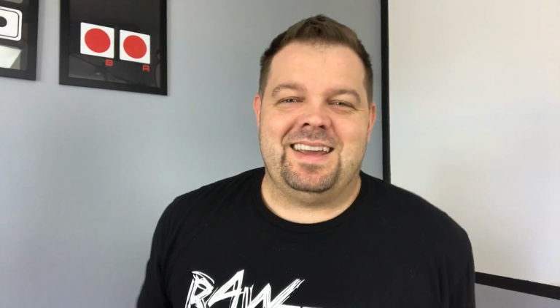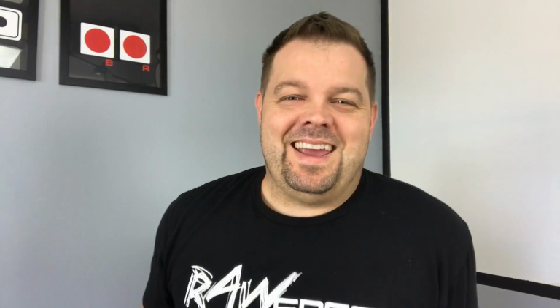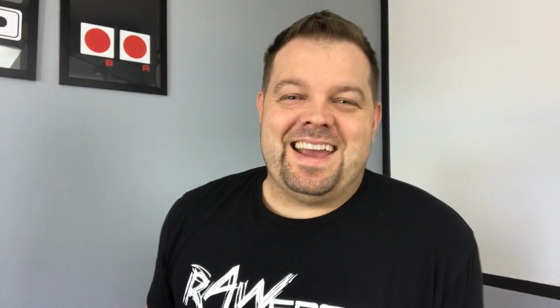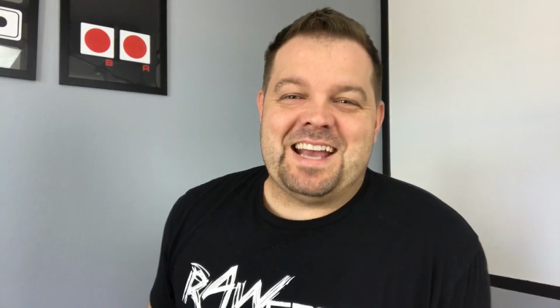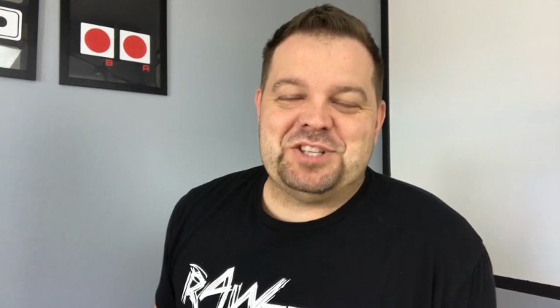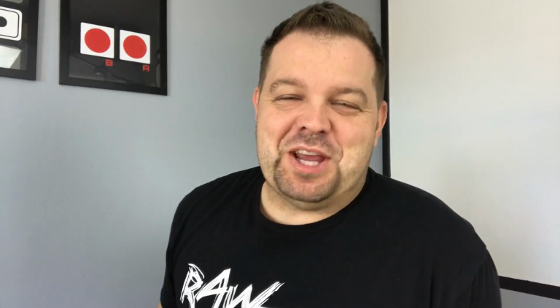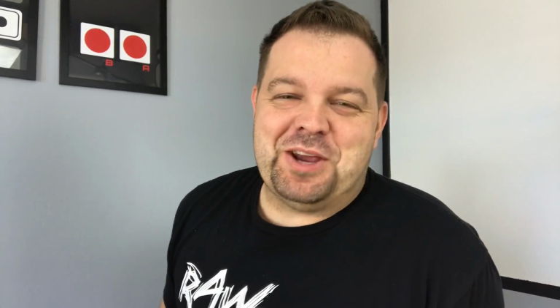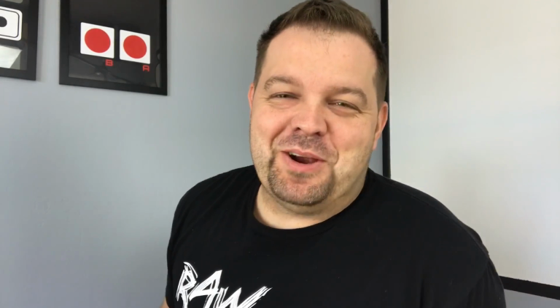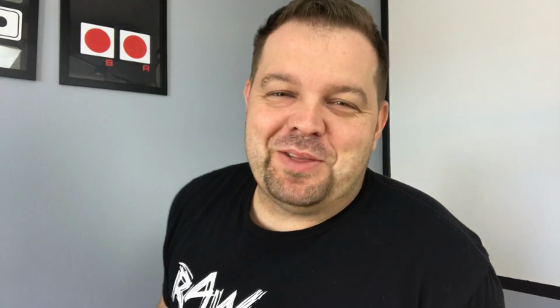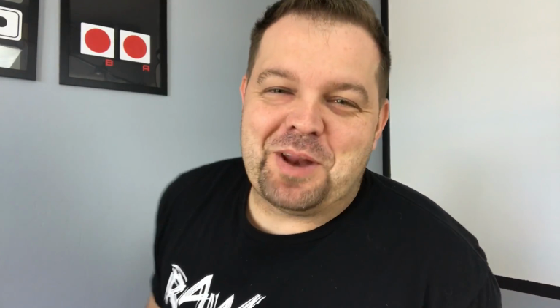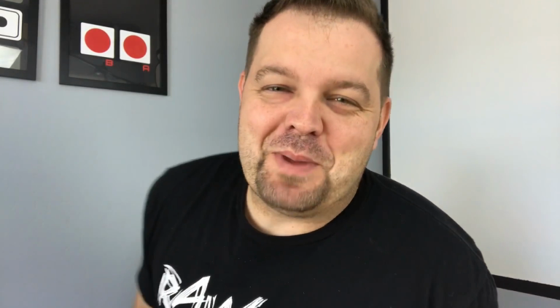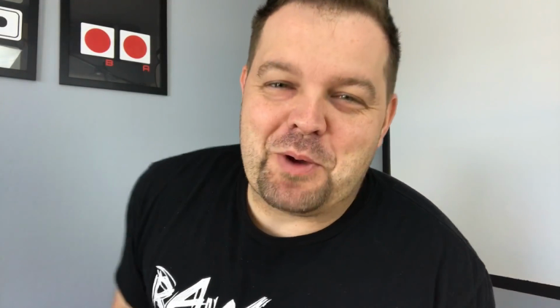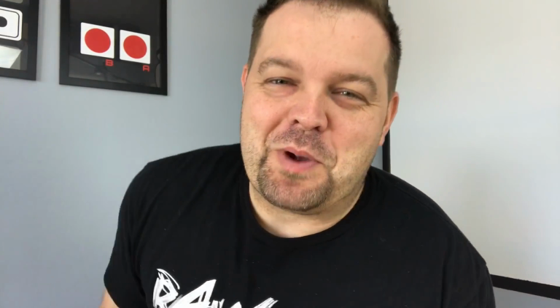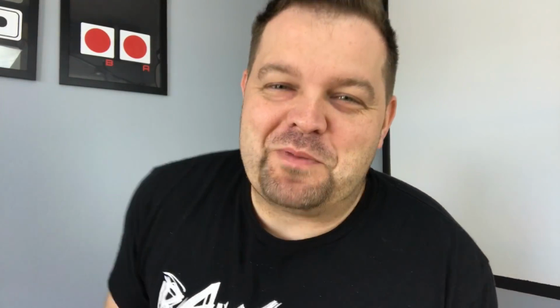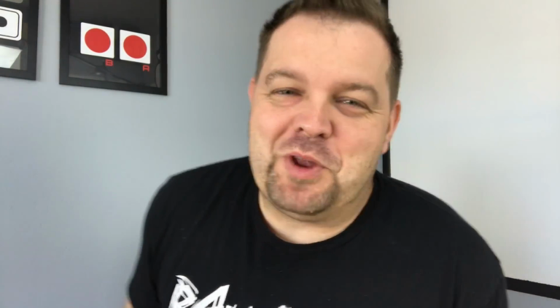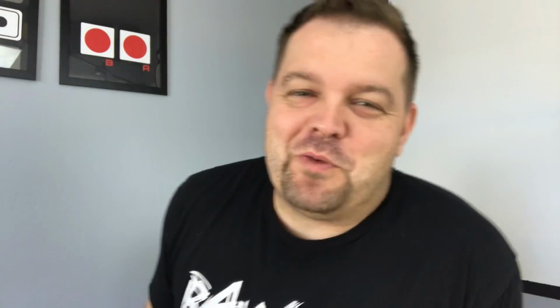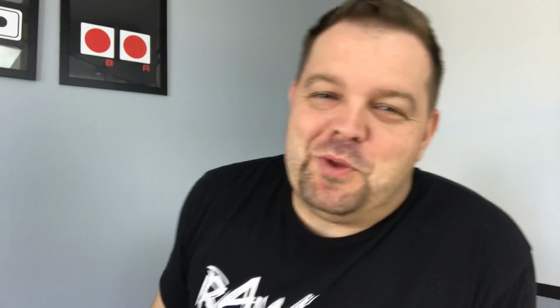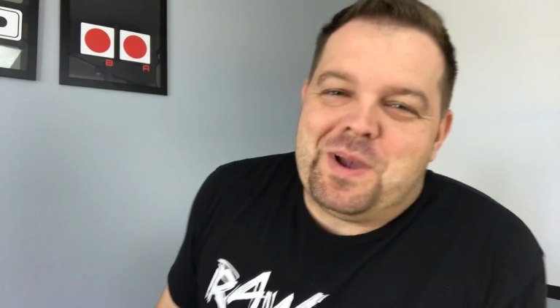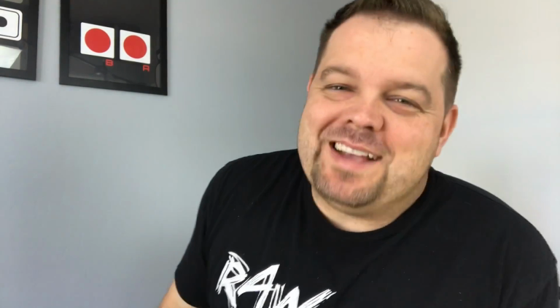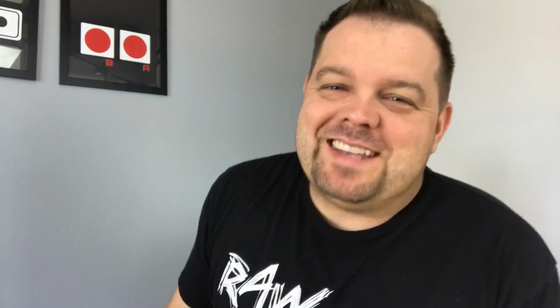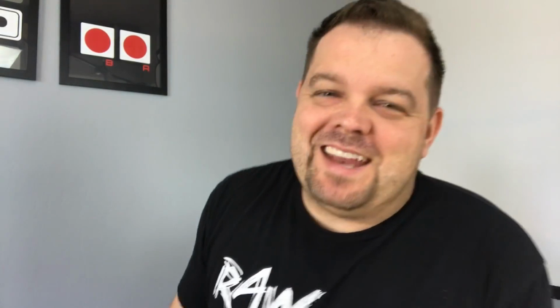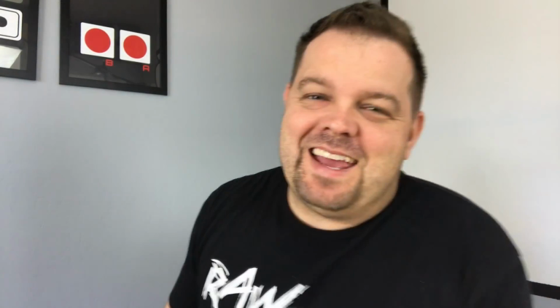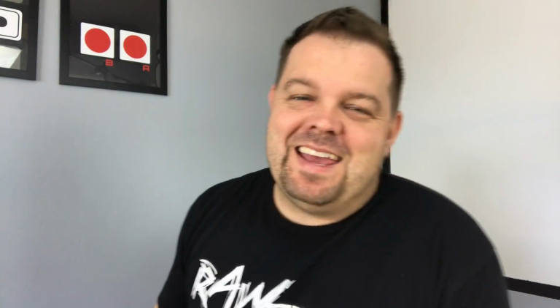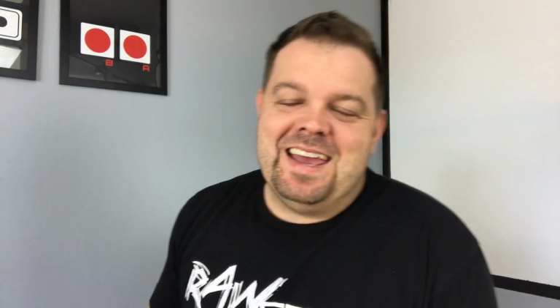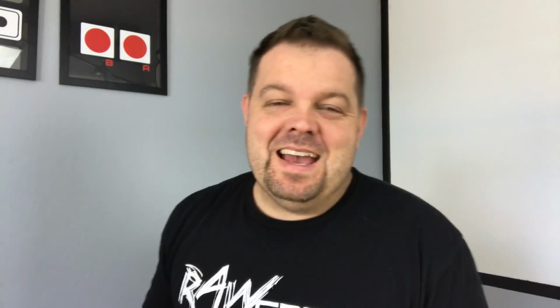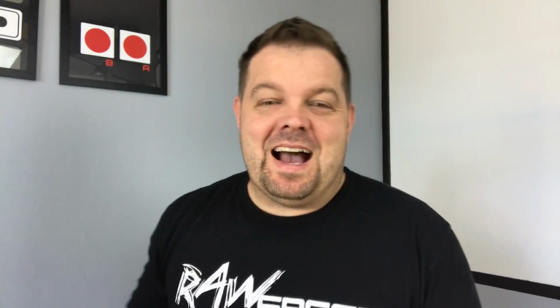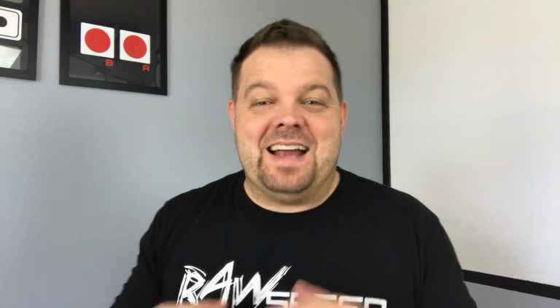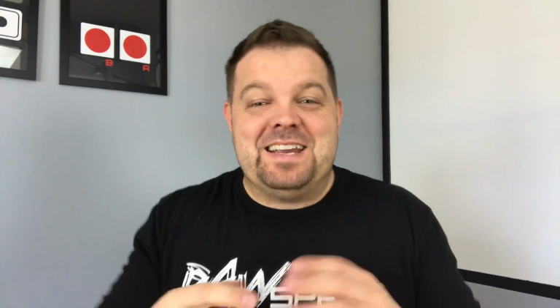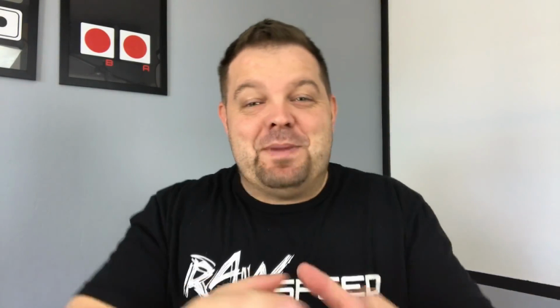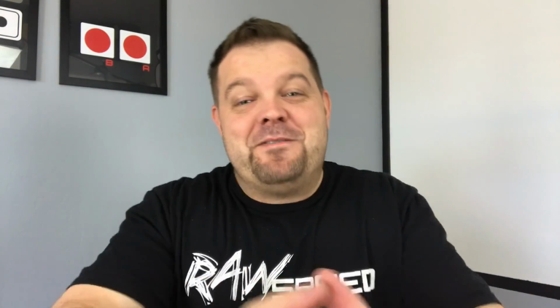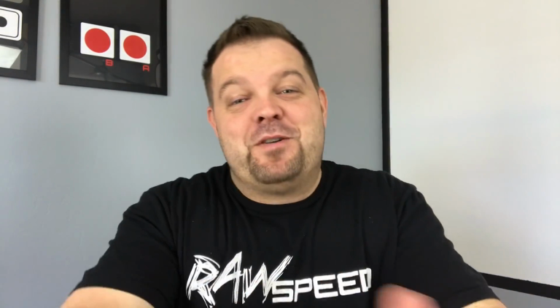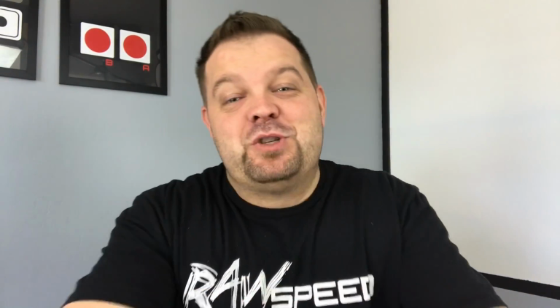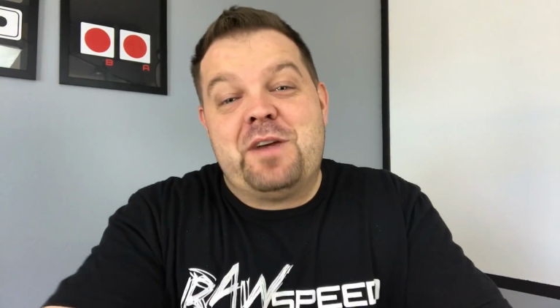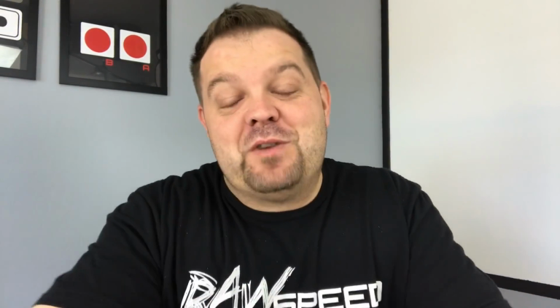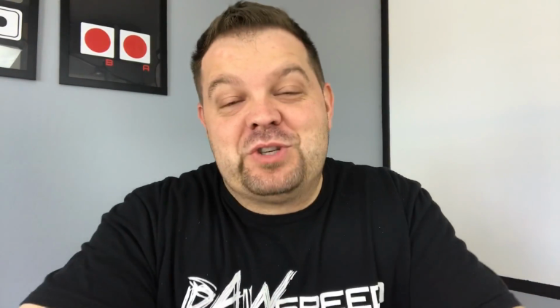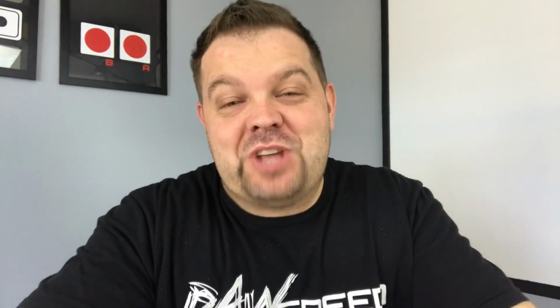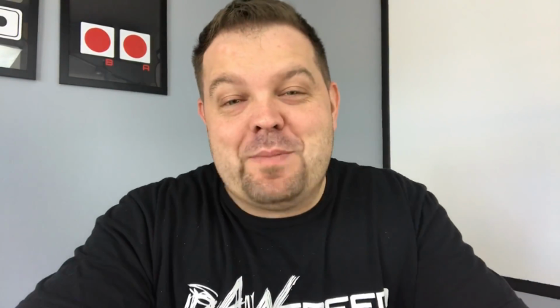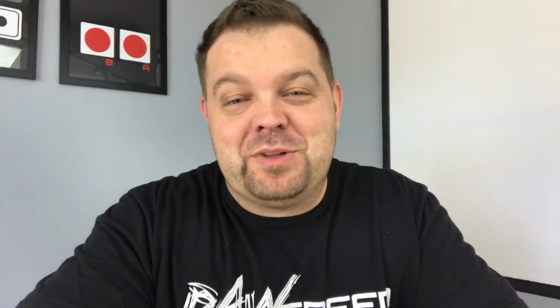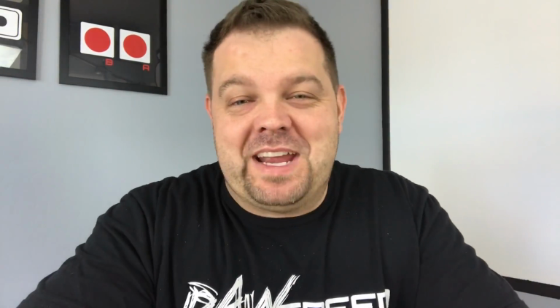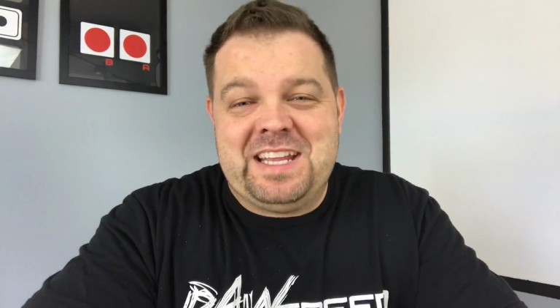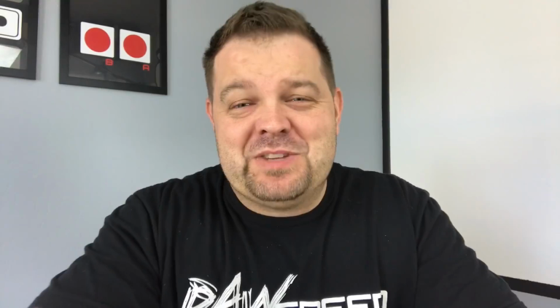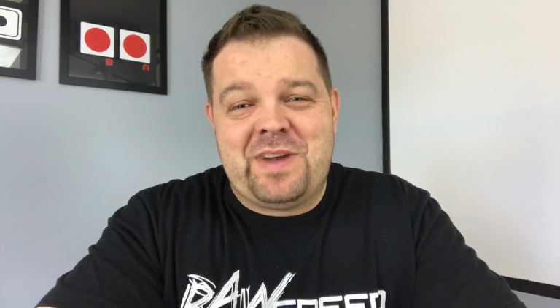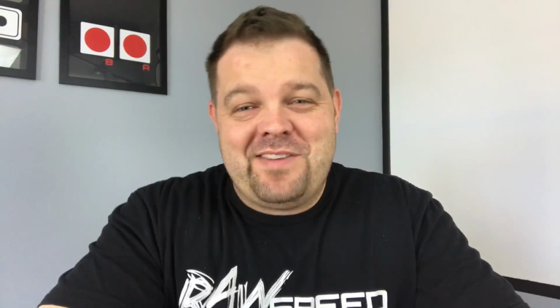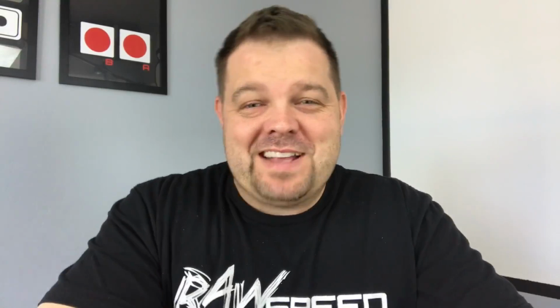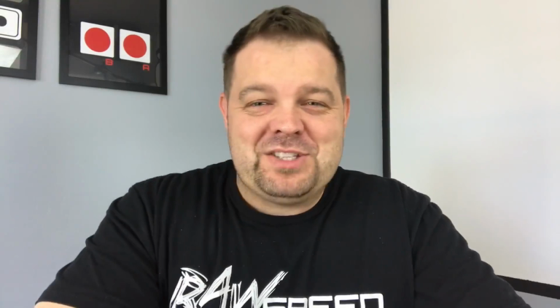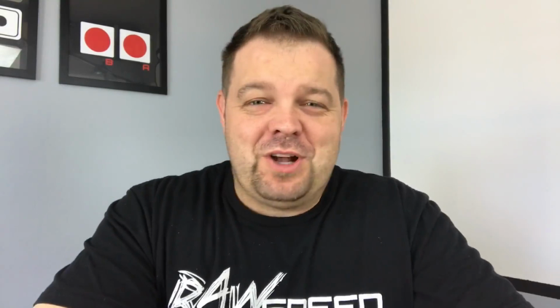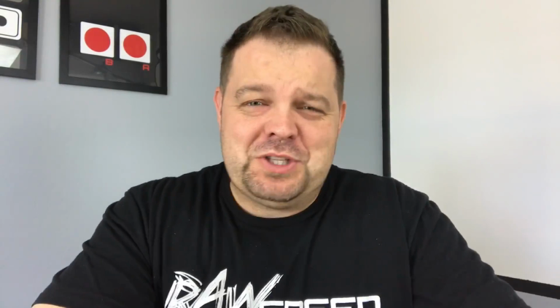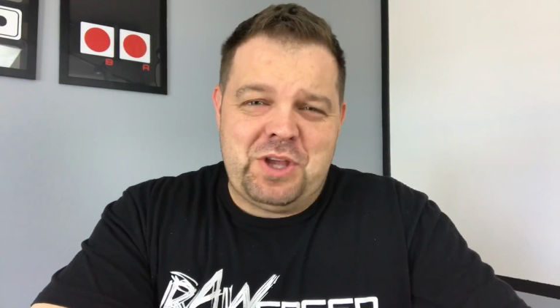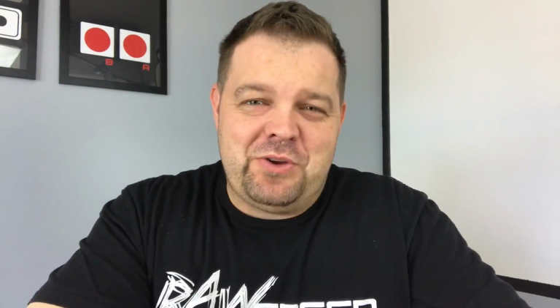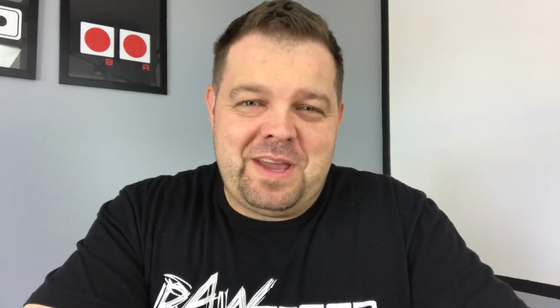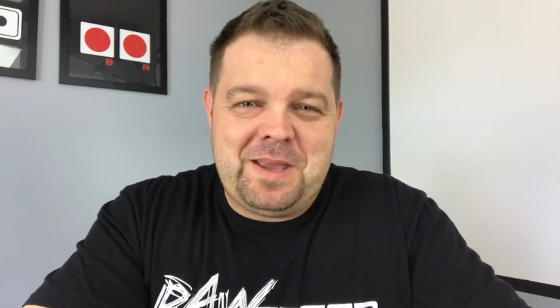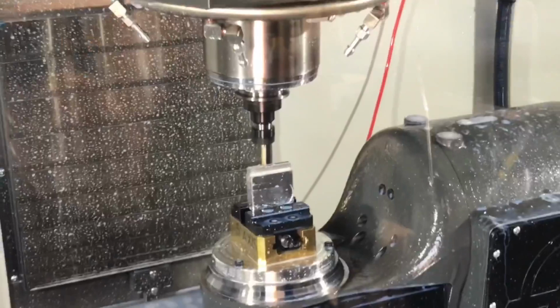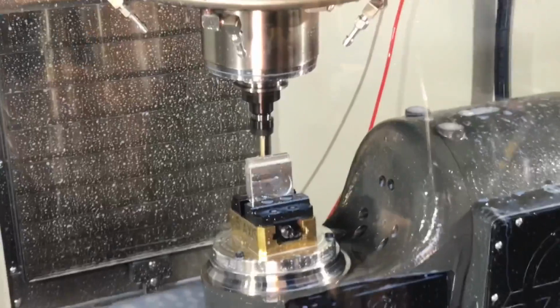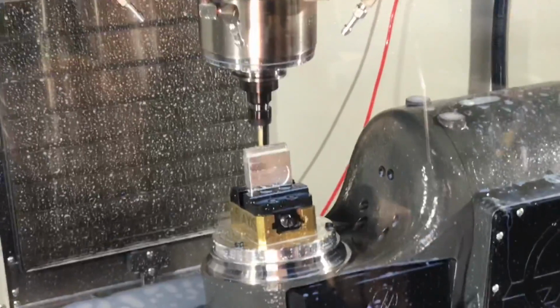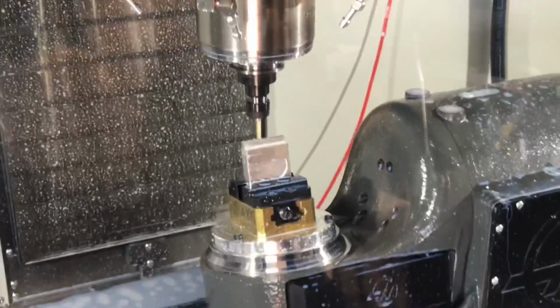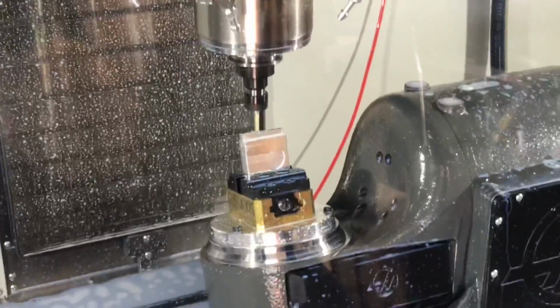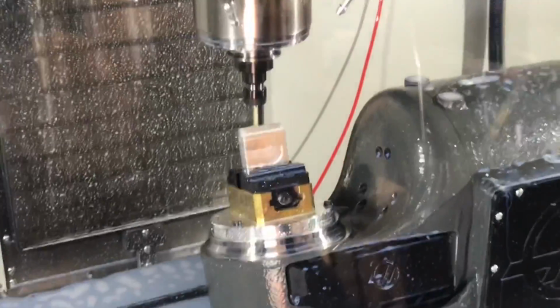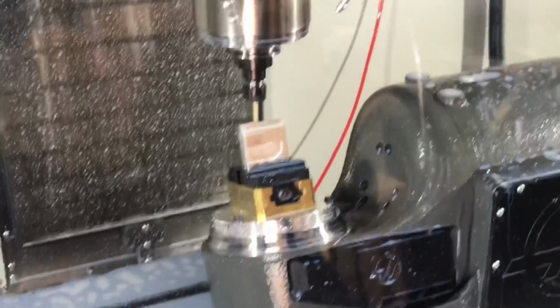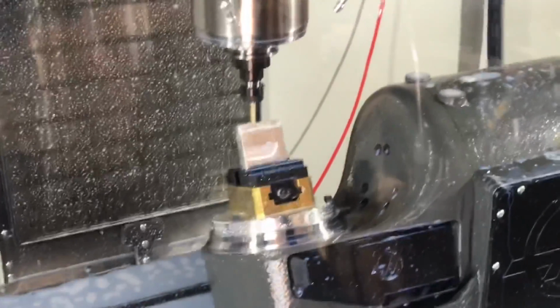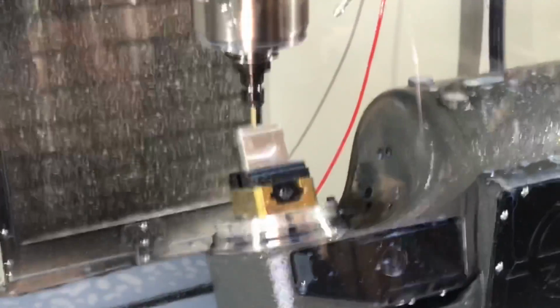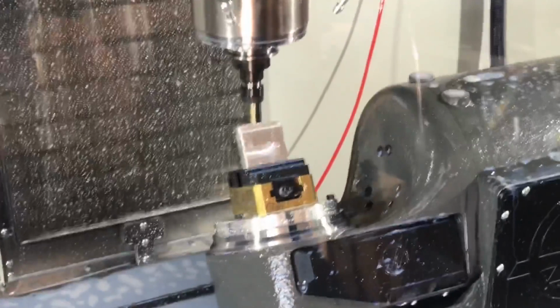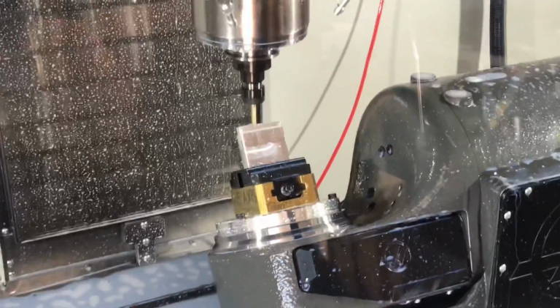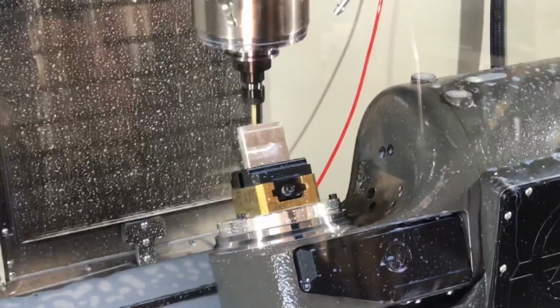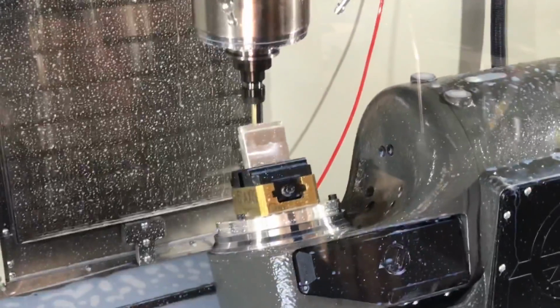Hey guys, Jay here. Thought I'd make a quick video for you guys today. I did my first ever simultaneous 5-axis cuts the other day. One is right here.